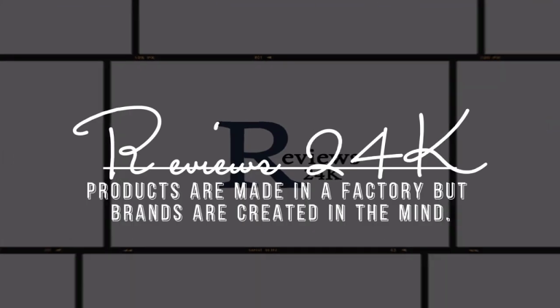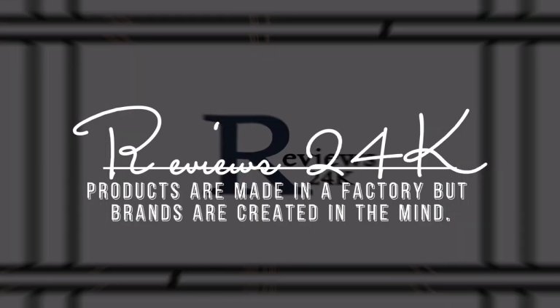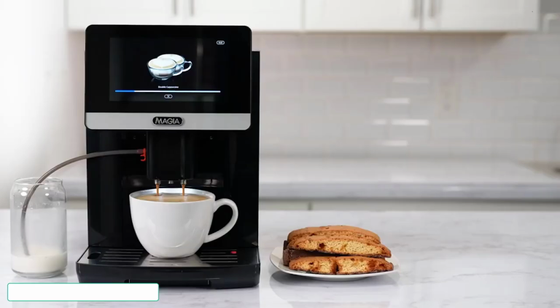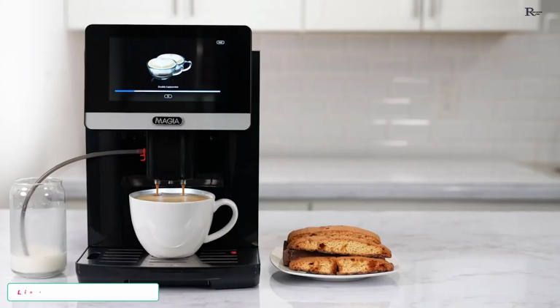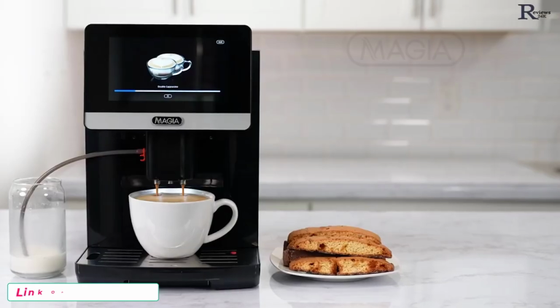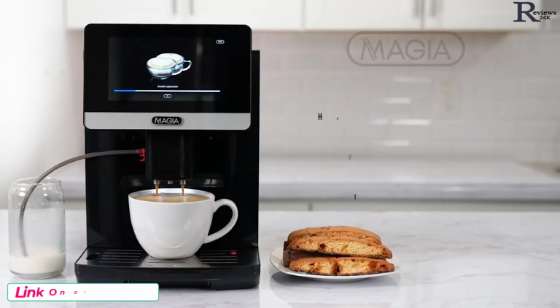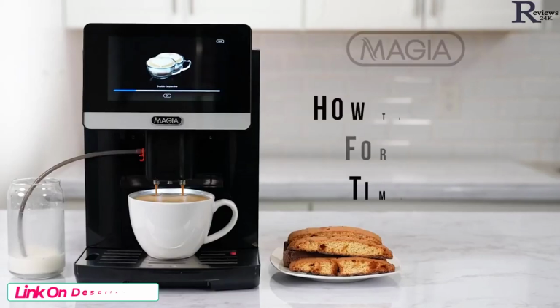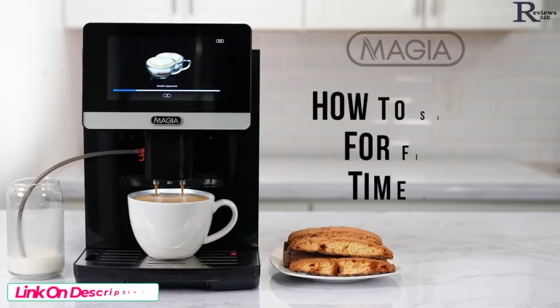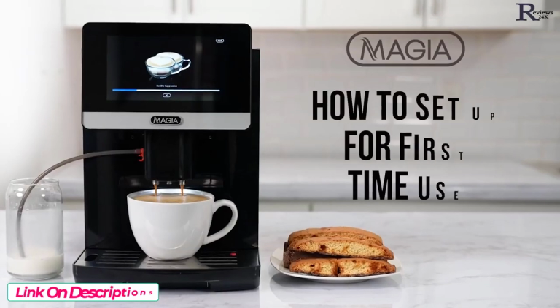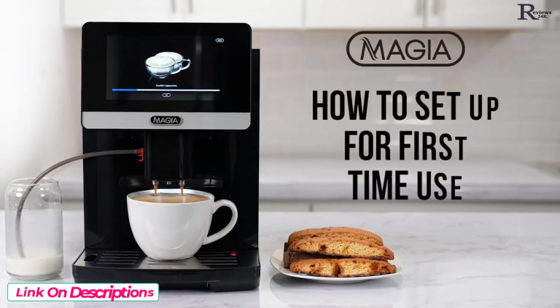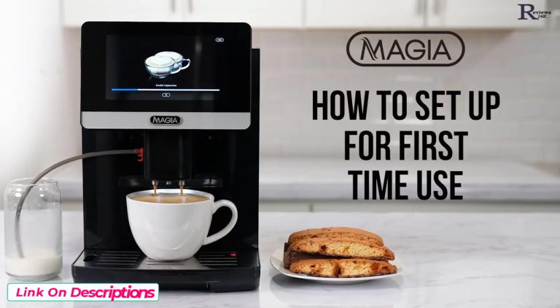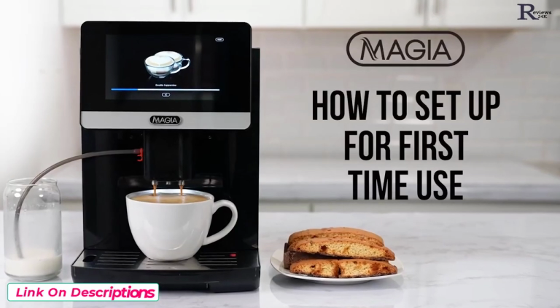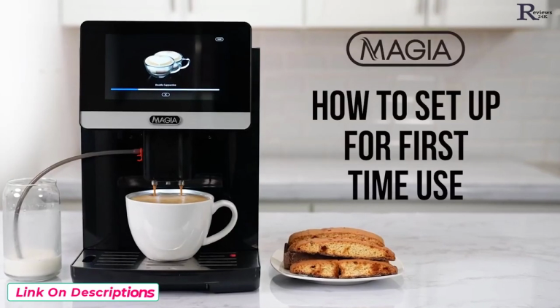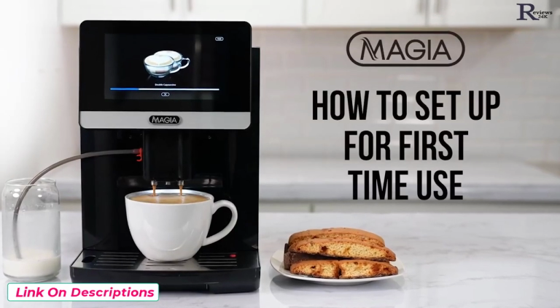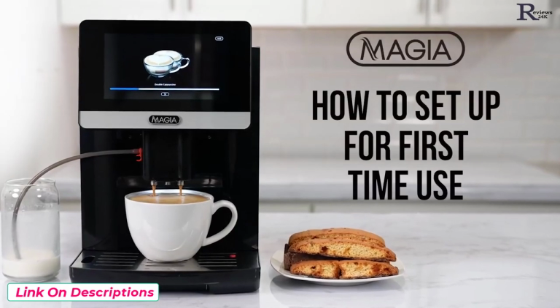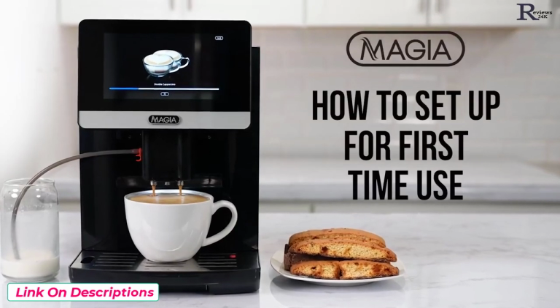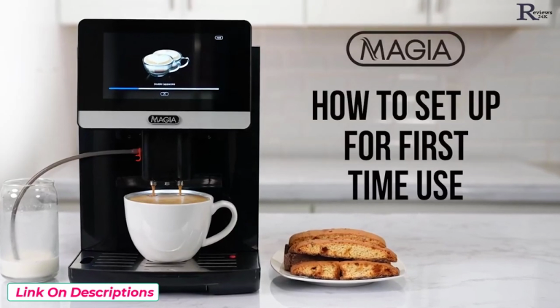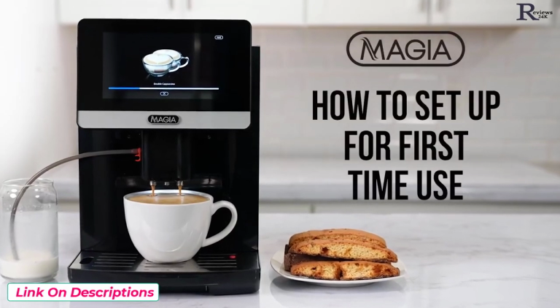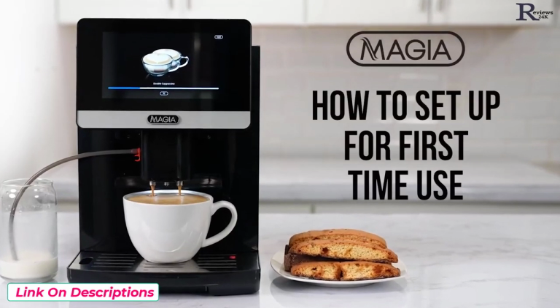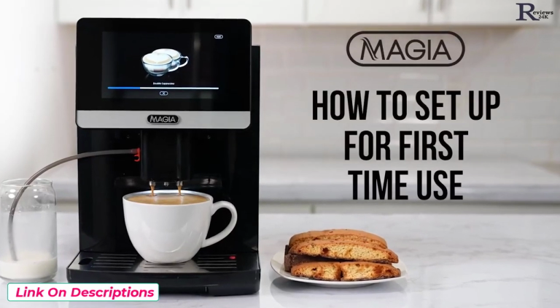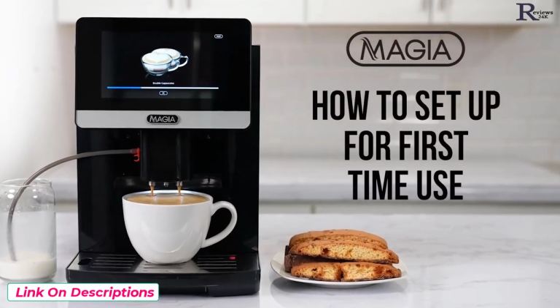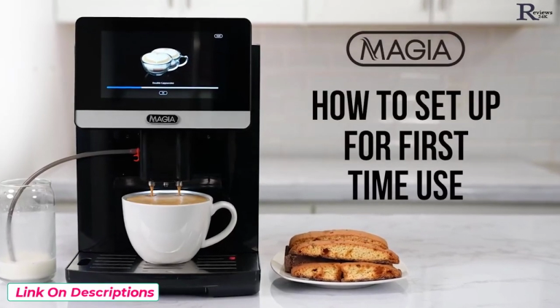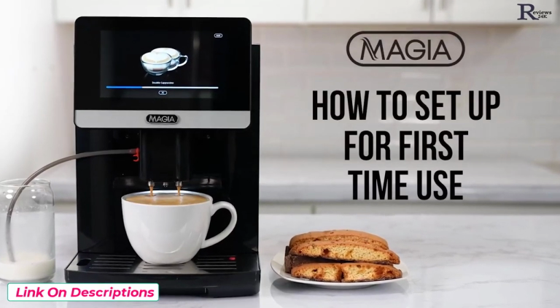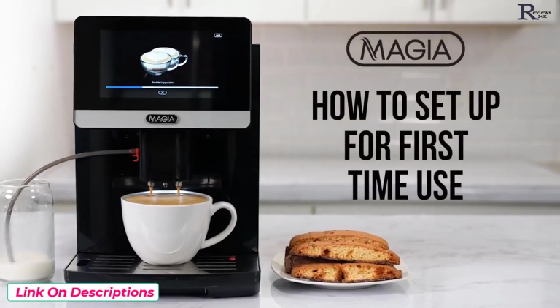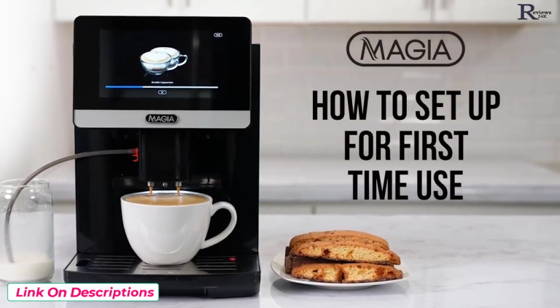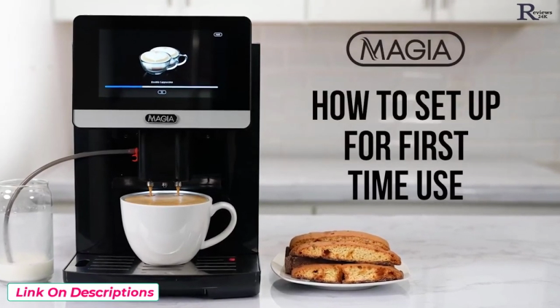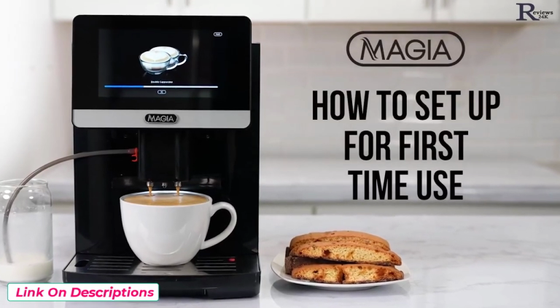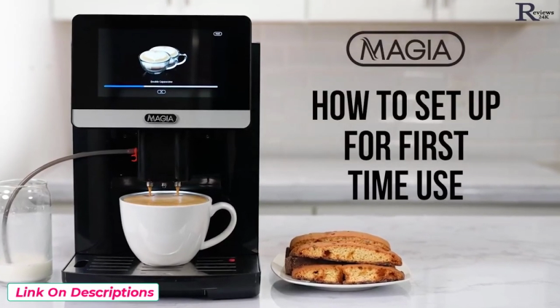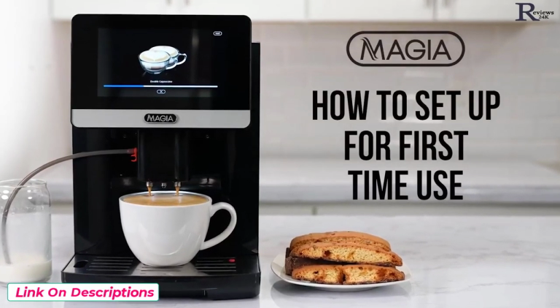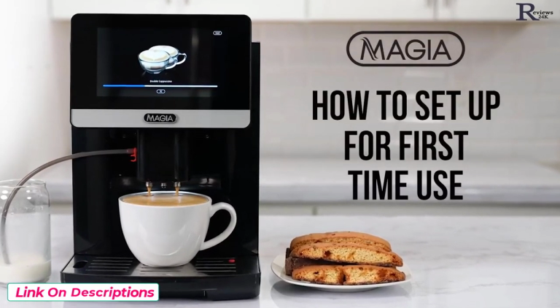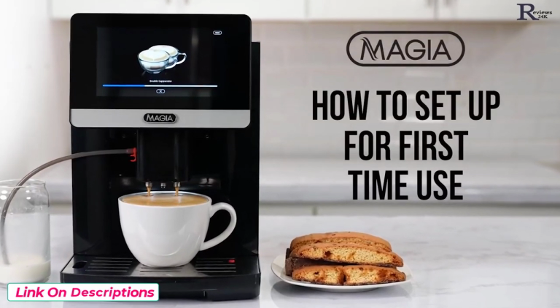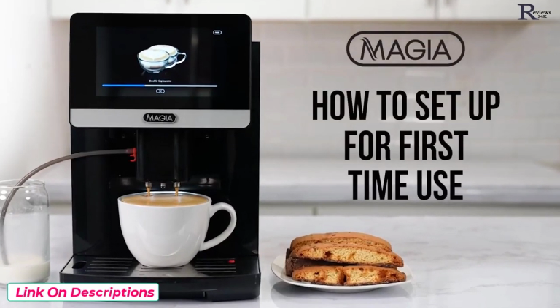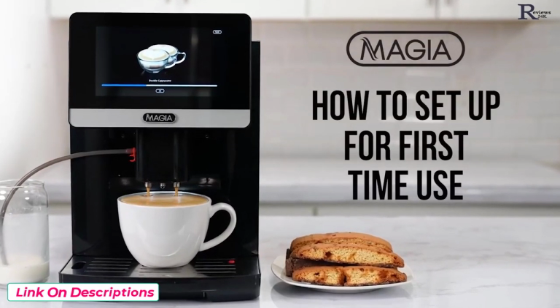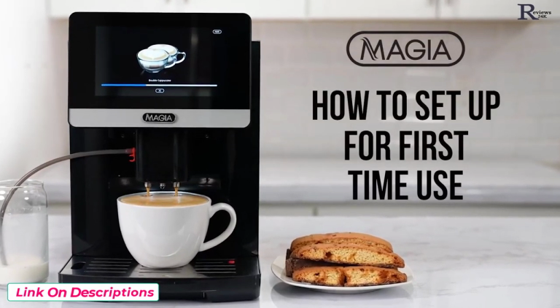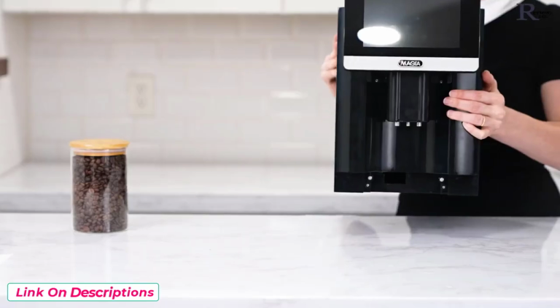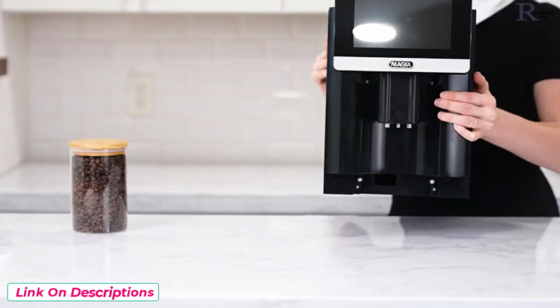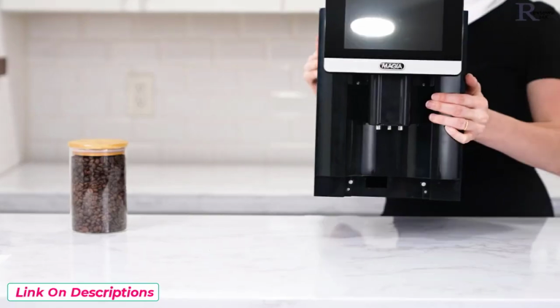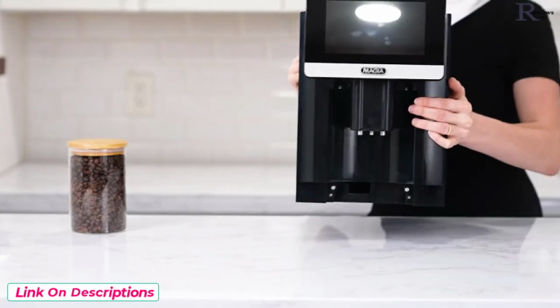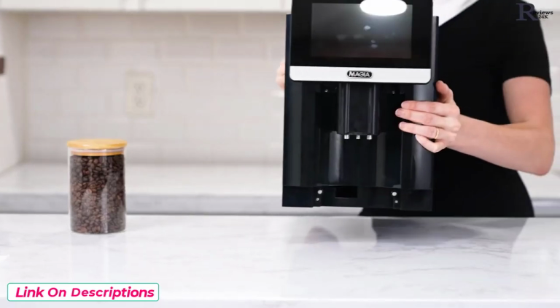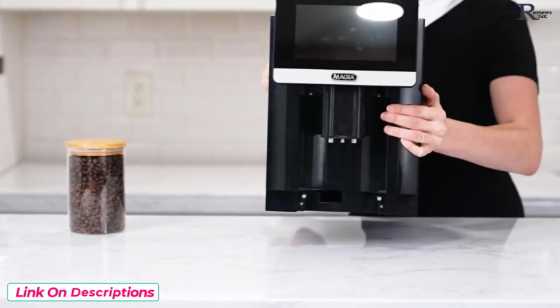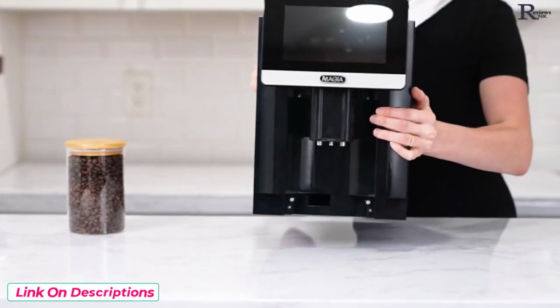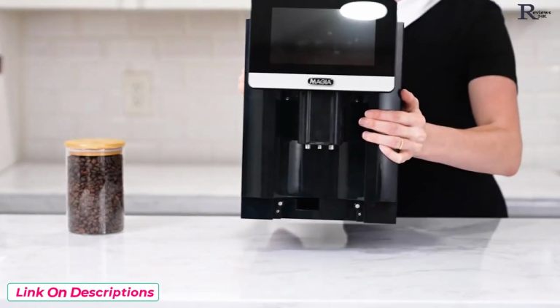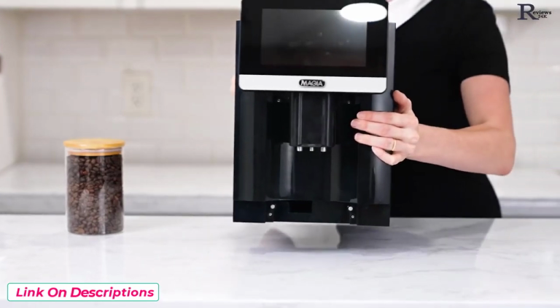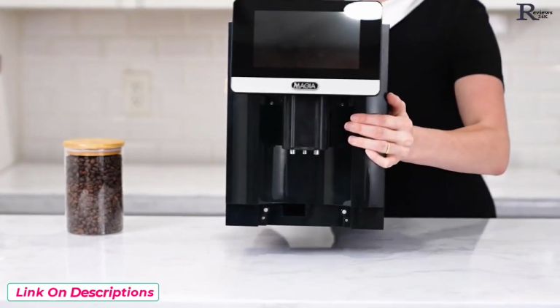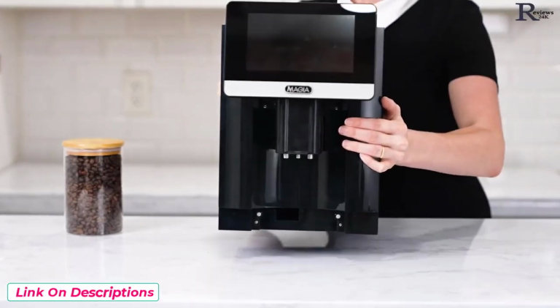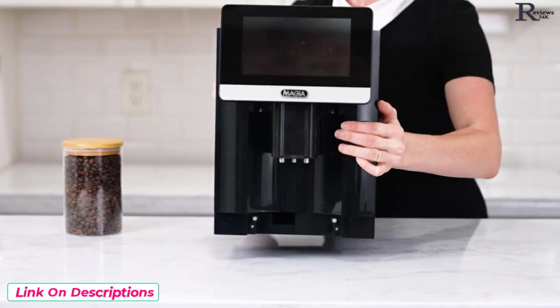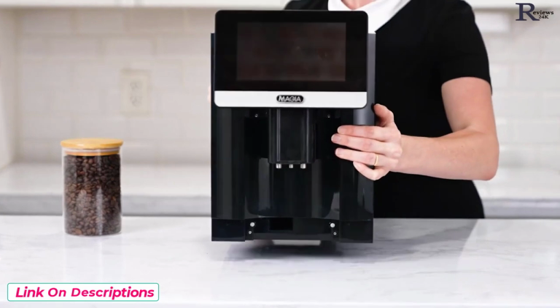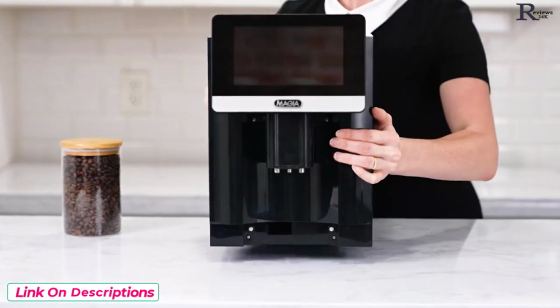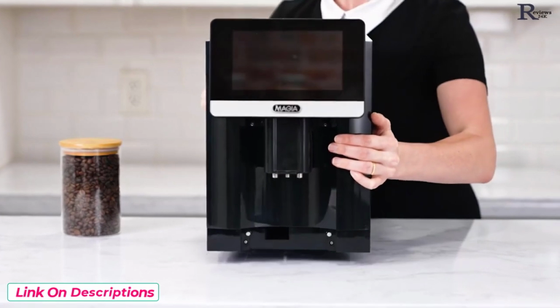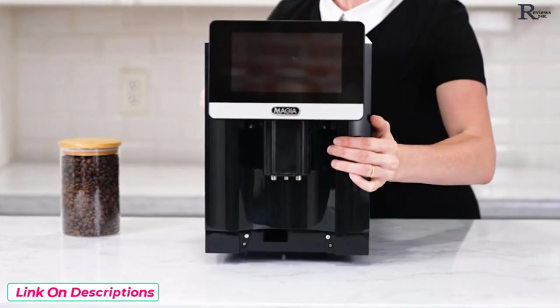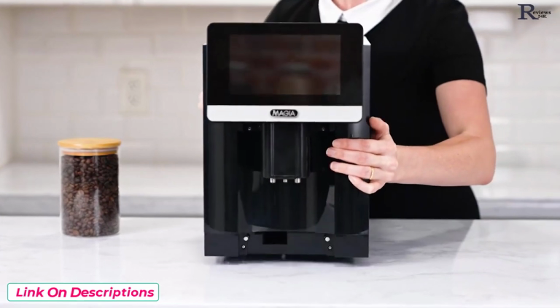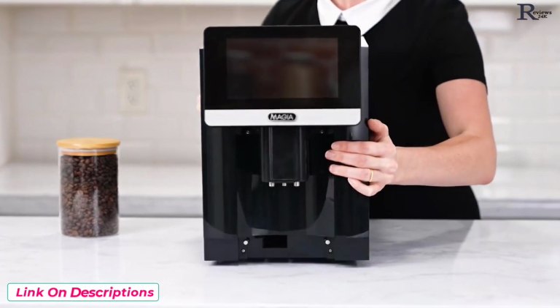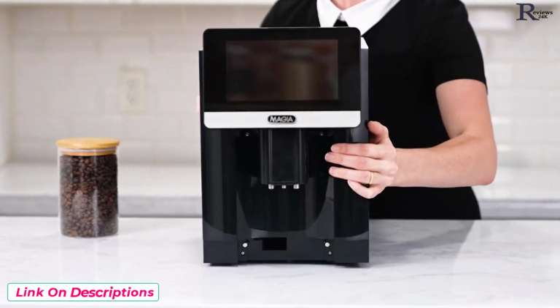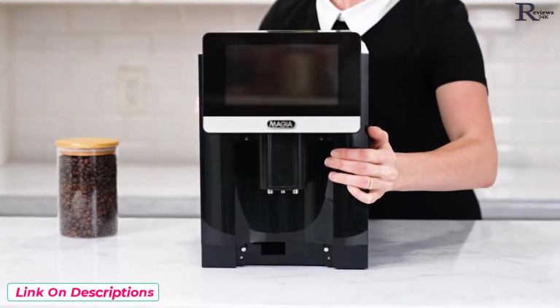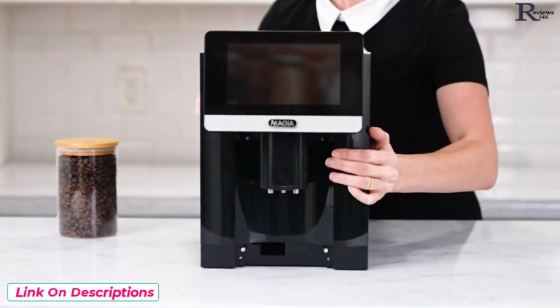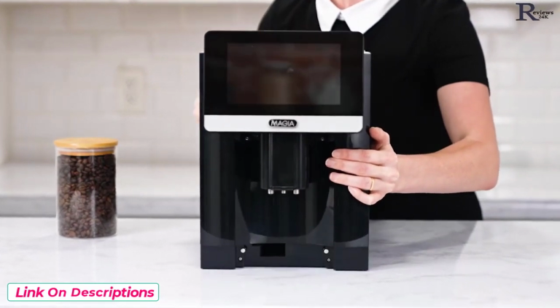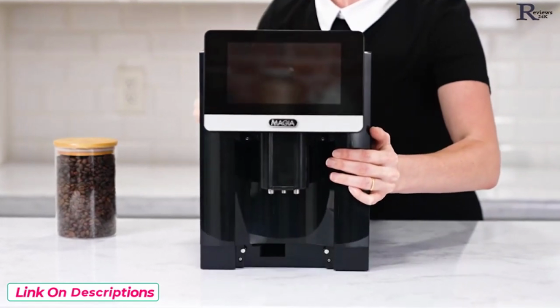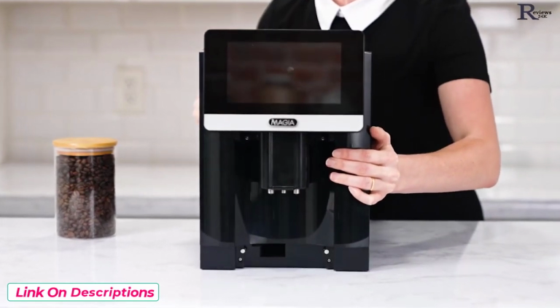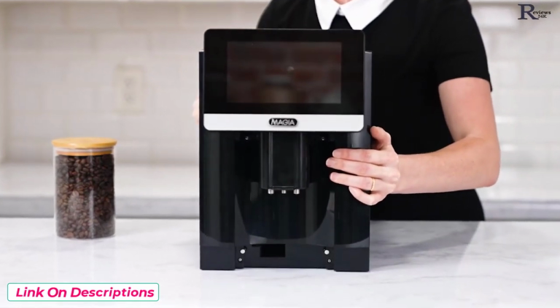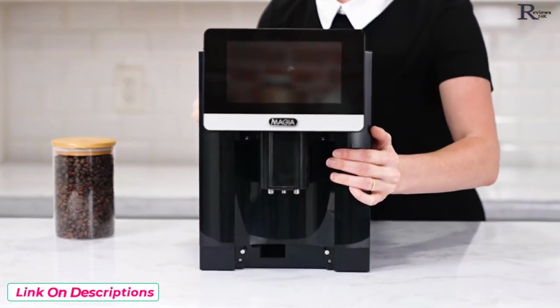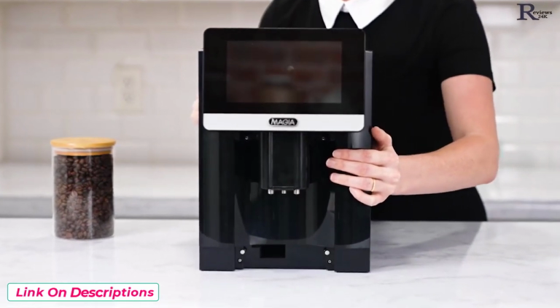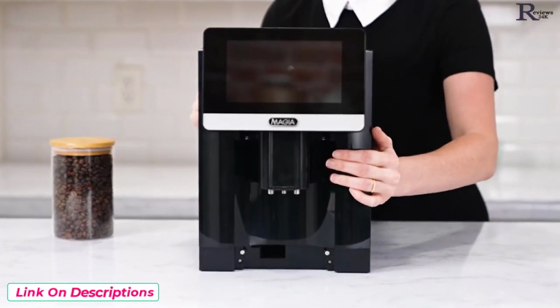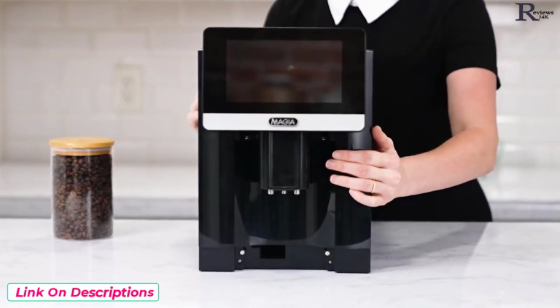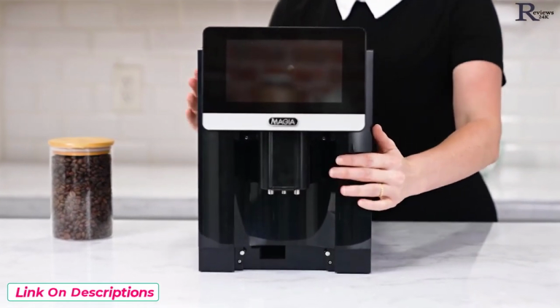How to set up your Mahia coffee machine for first time use. Remove the coffee machine from the box and place it on a flat surface.